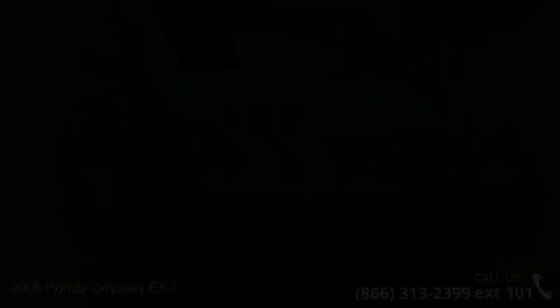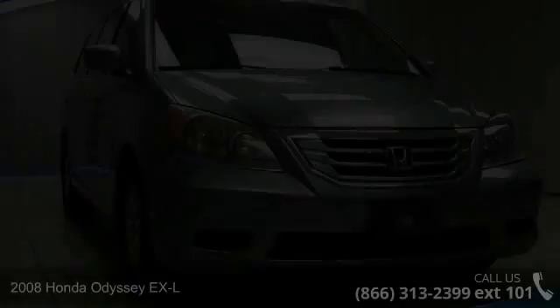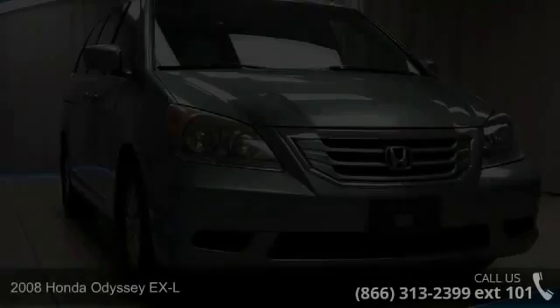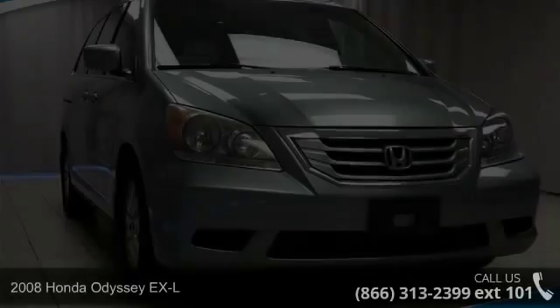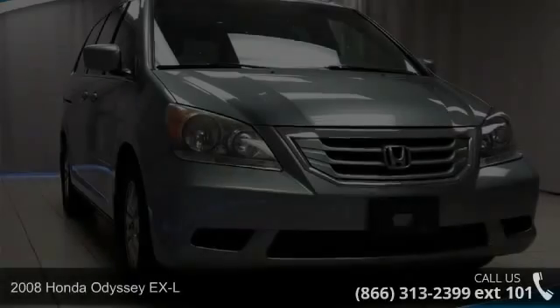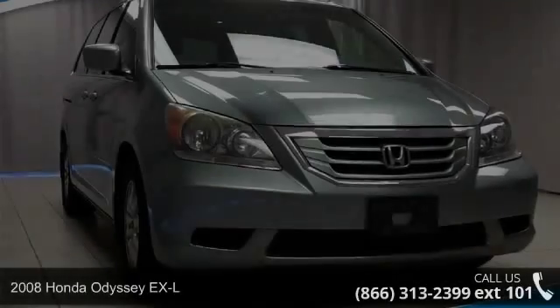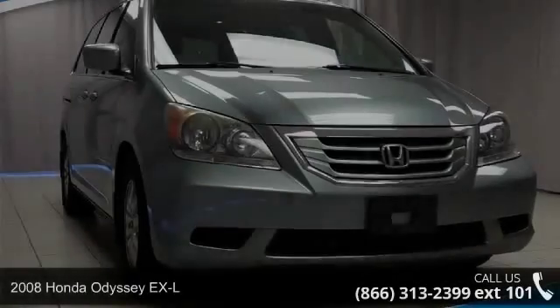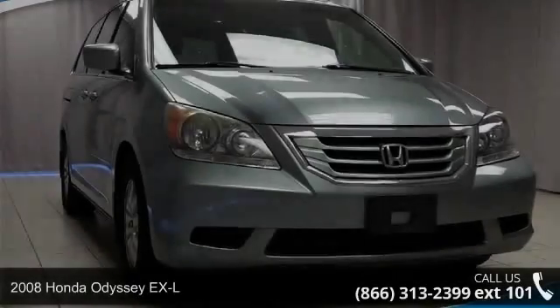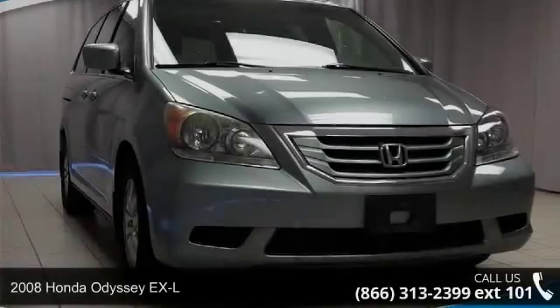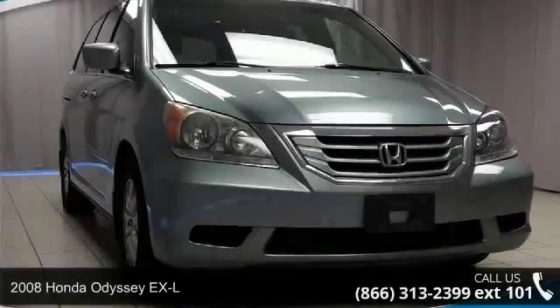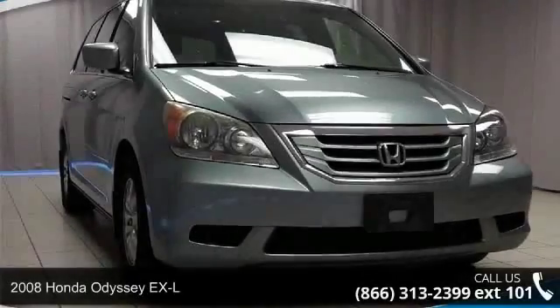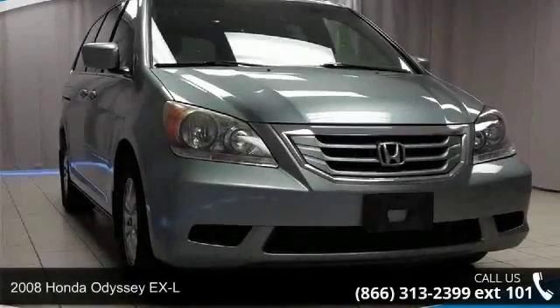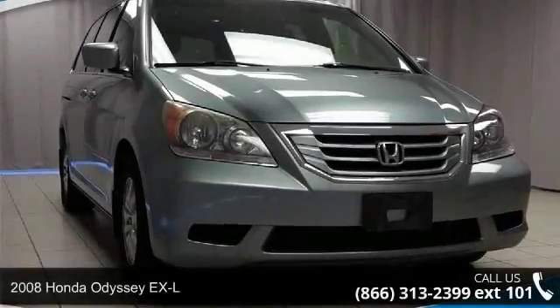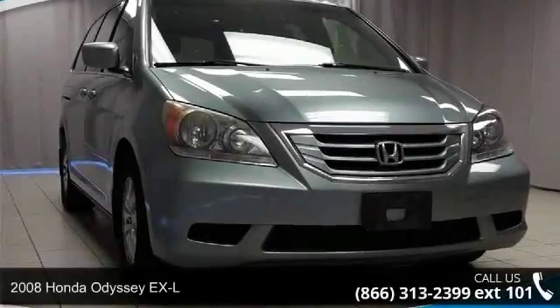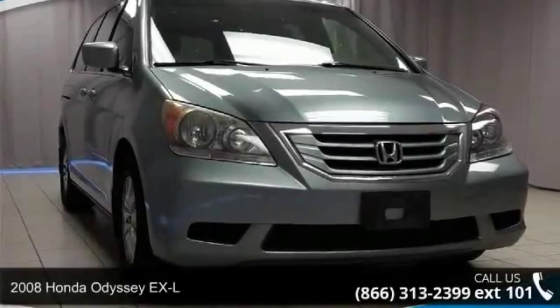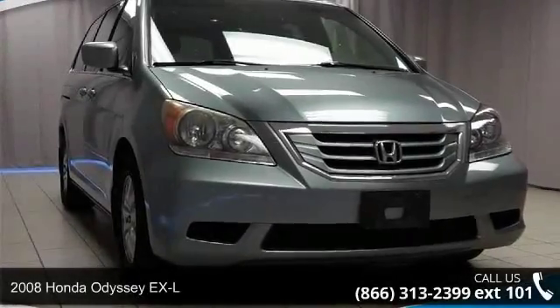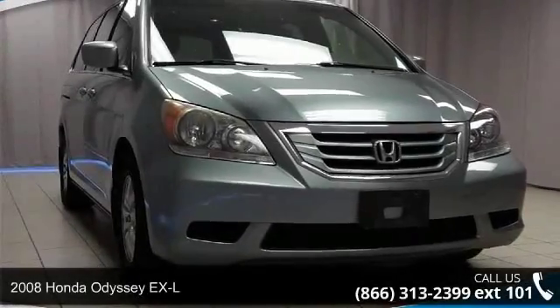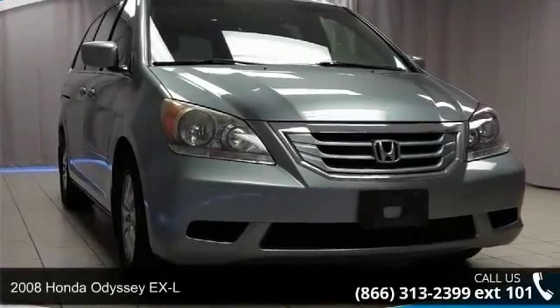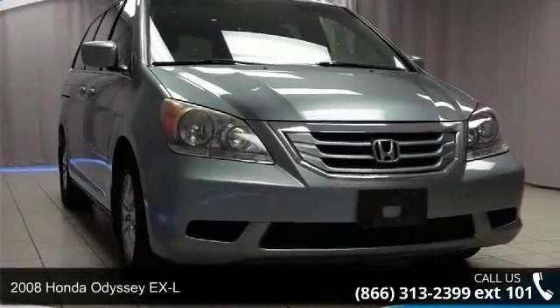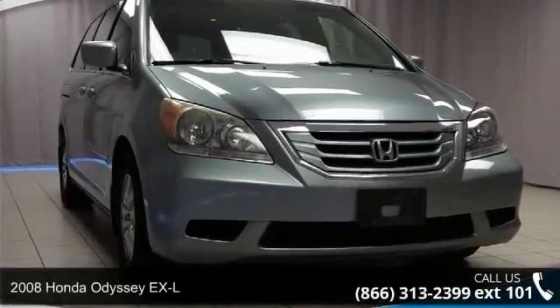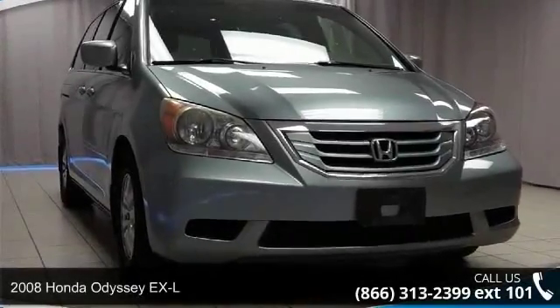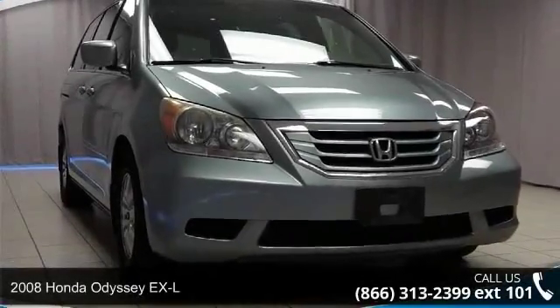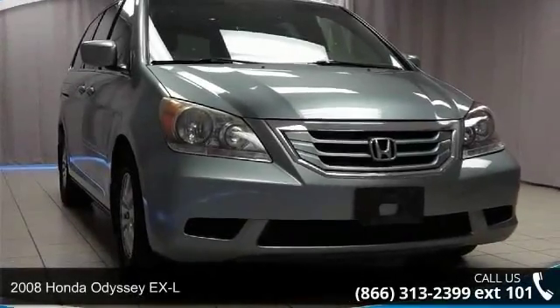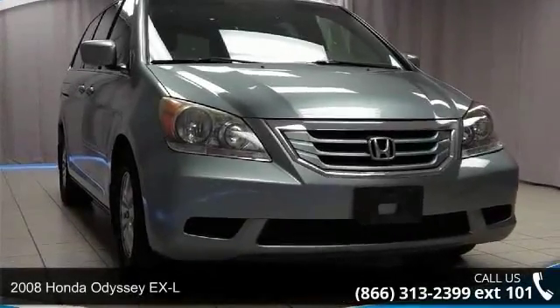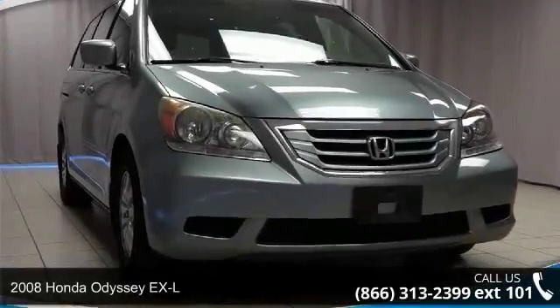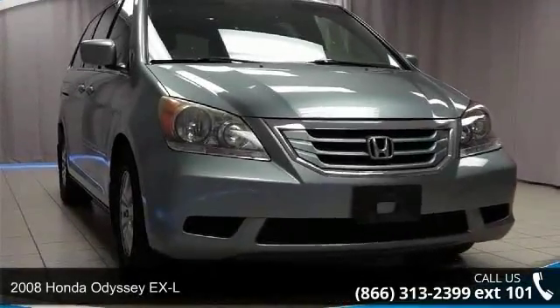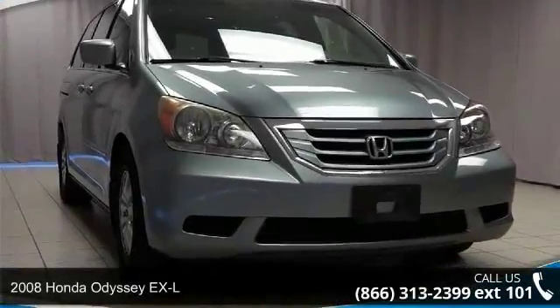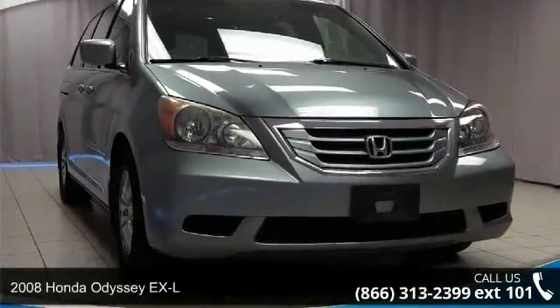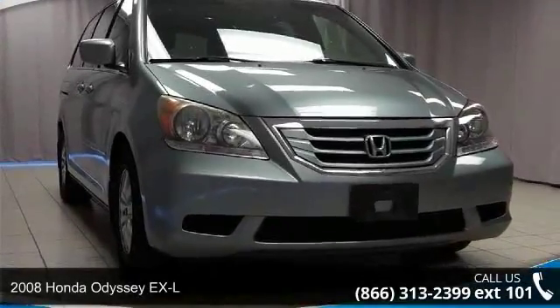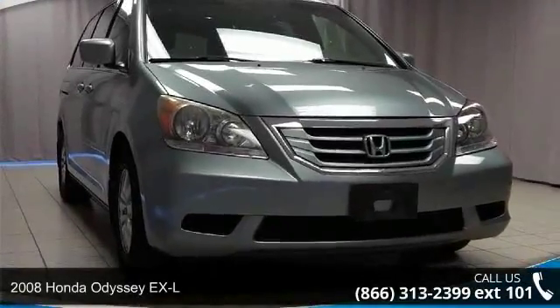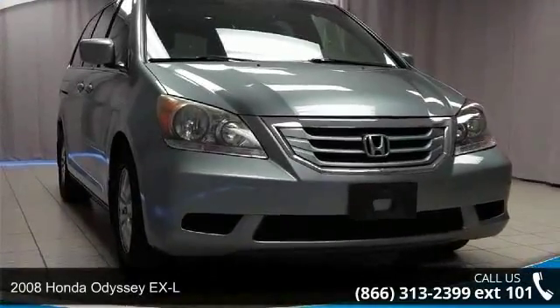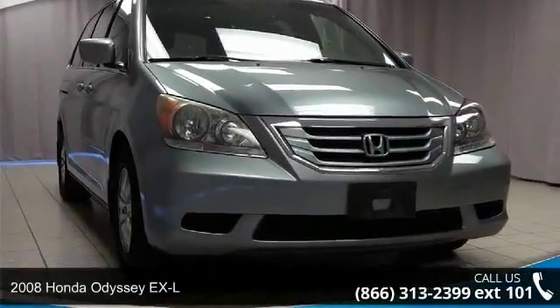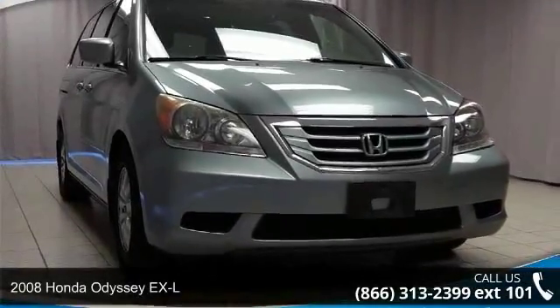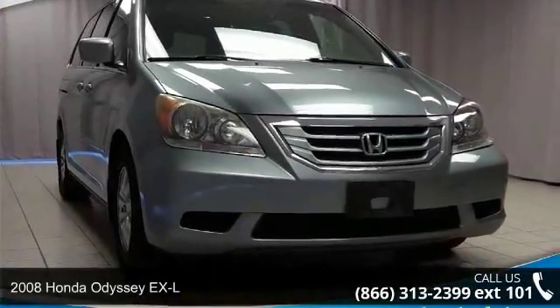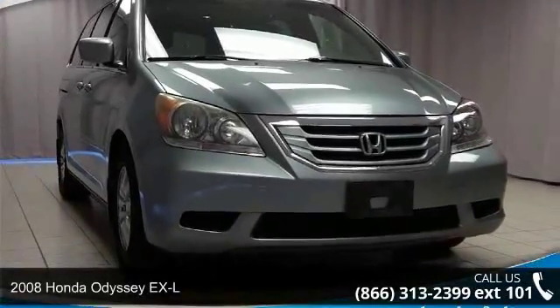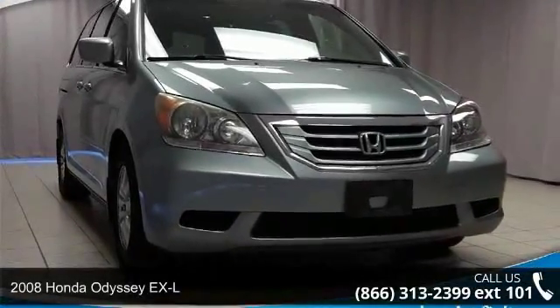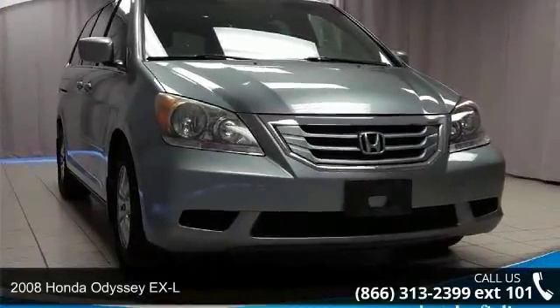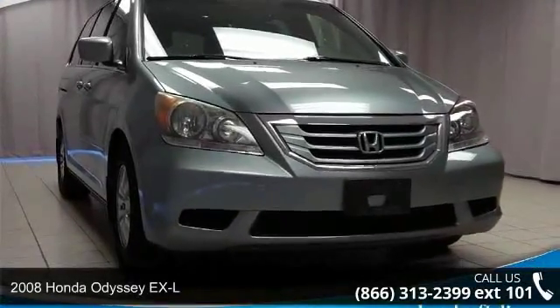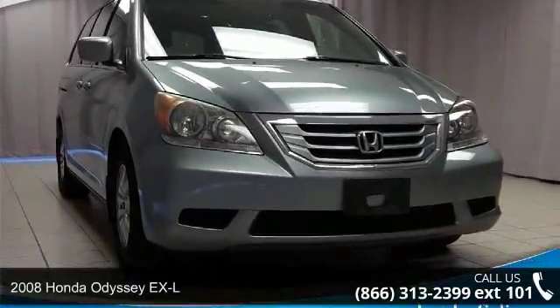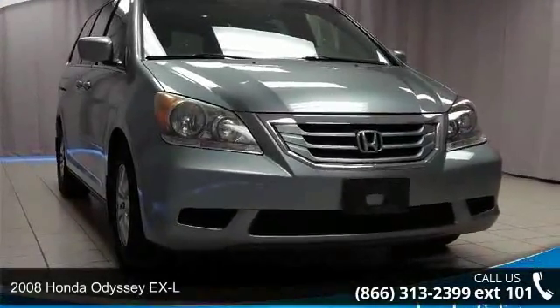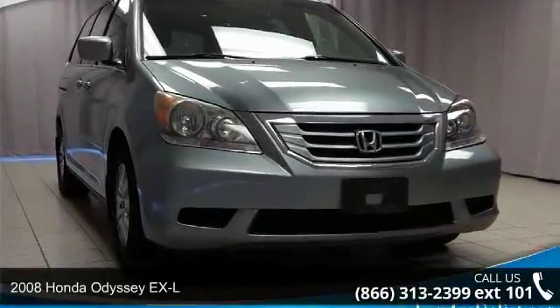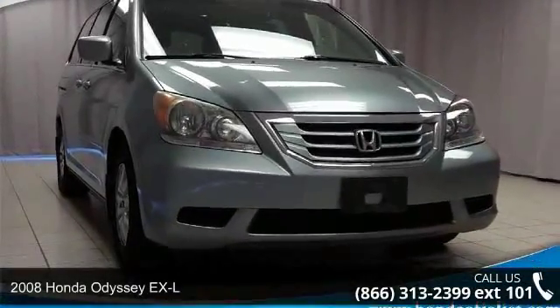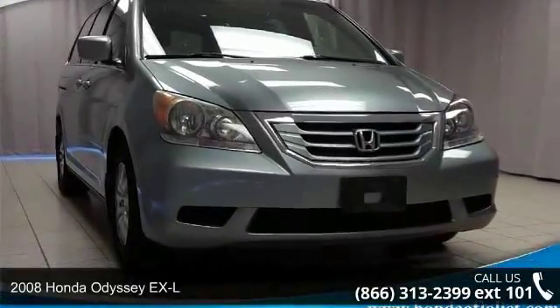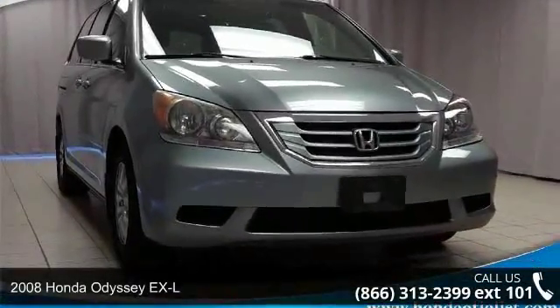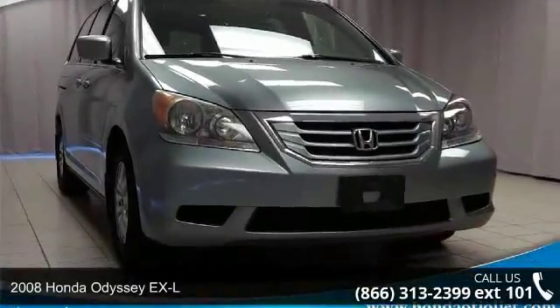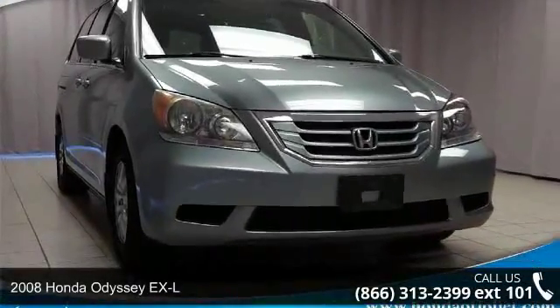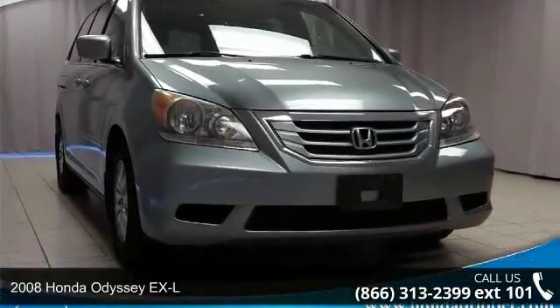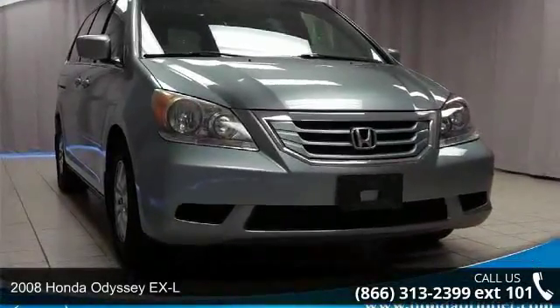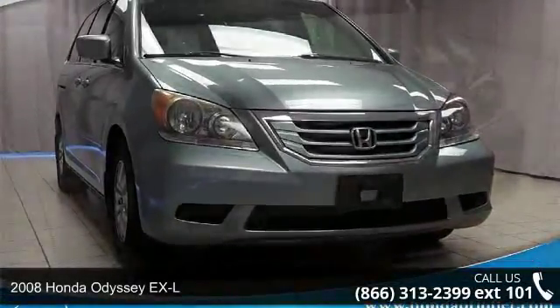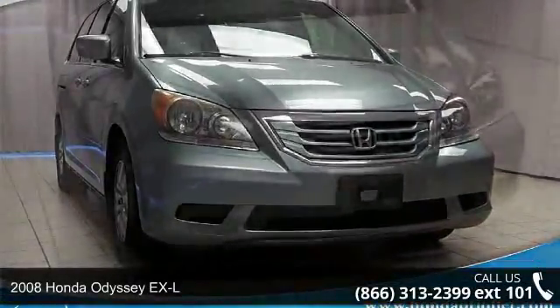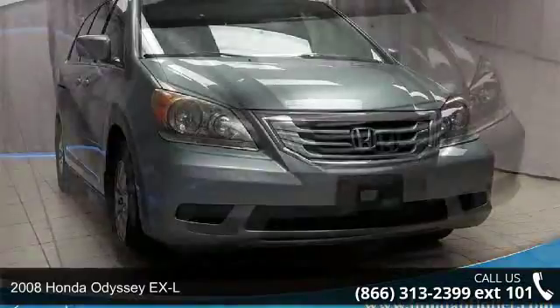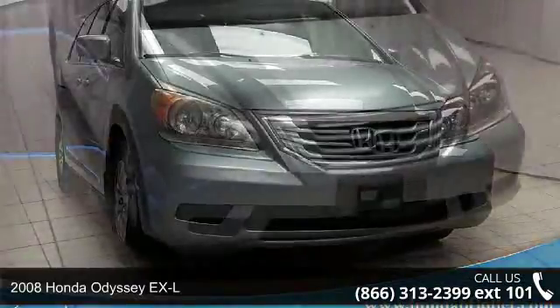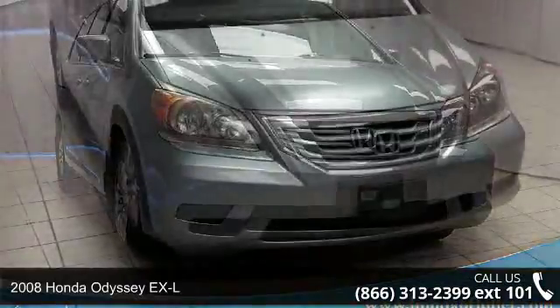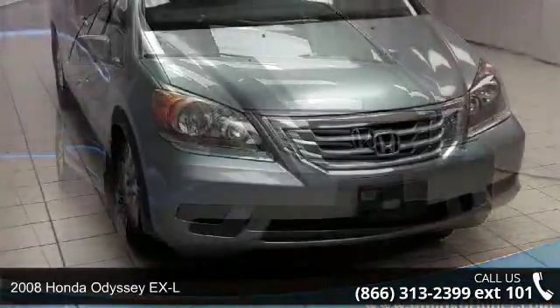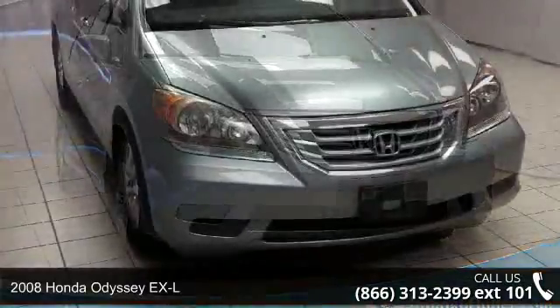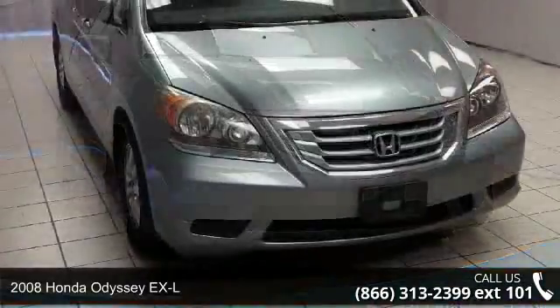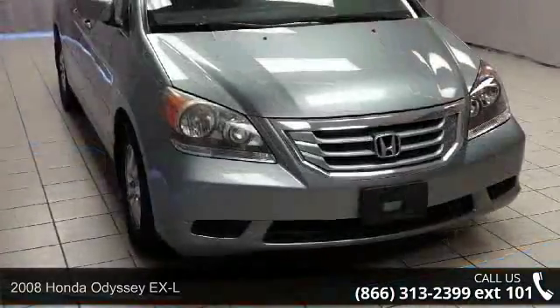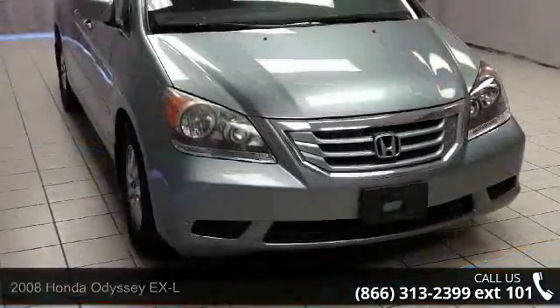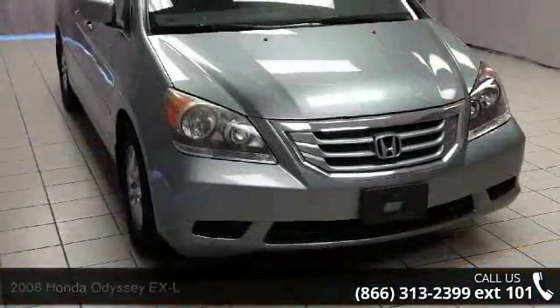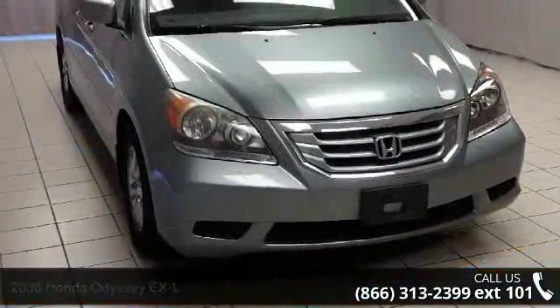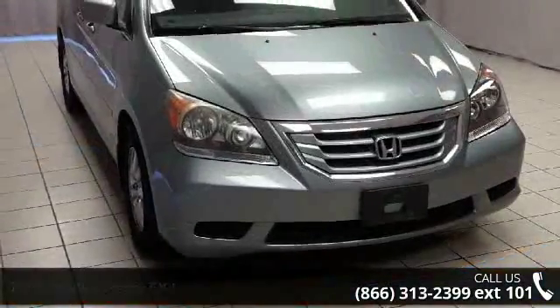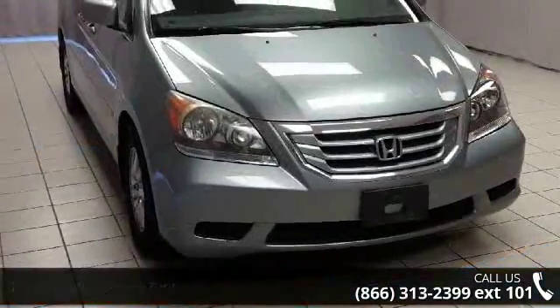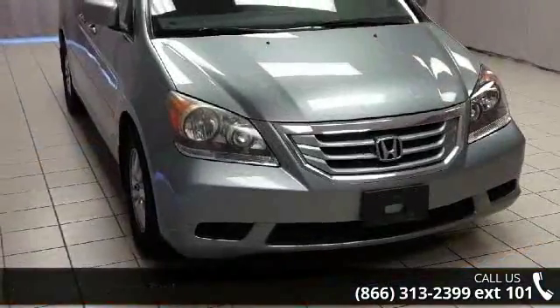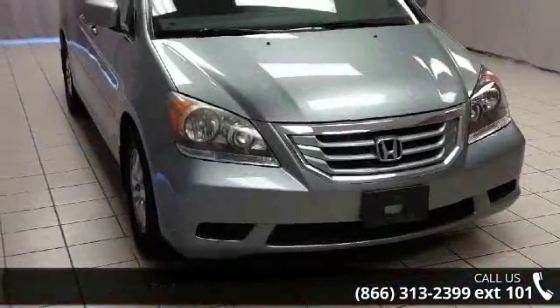Check out this 2008 Honda Odyssey XL. If you are looking for a first-rate auto, this one could be yours today.